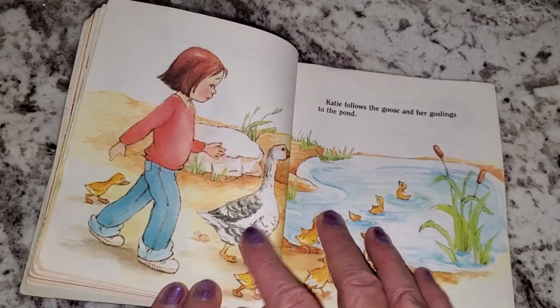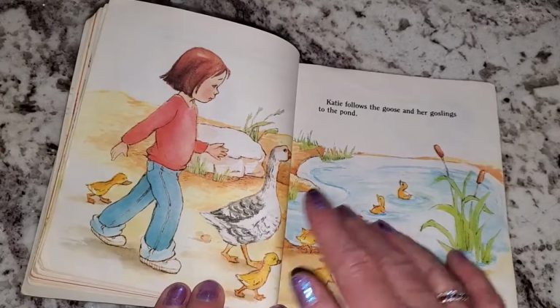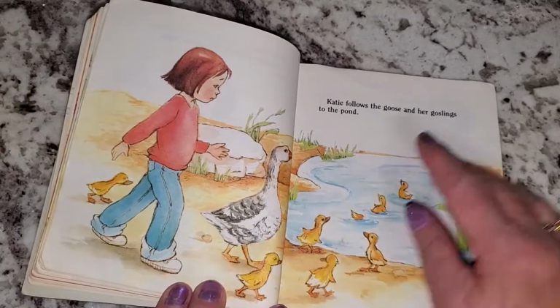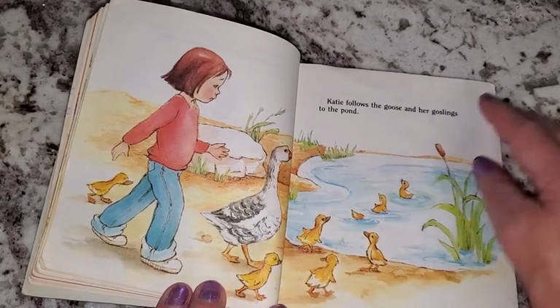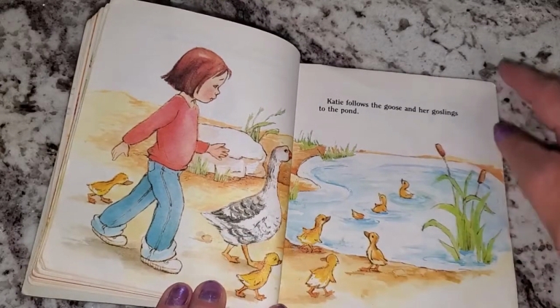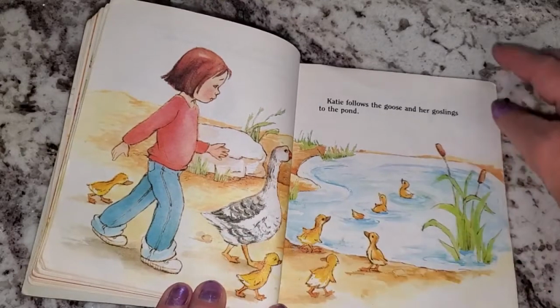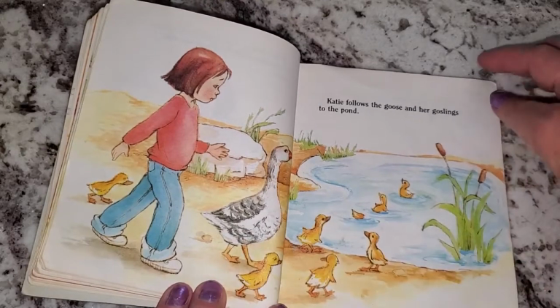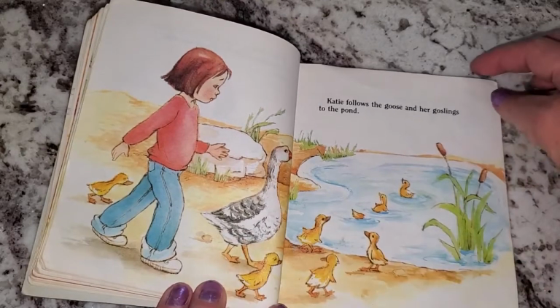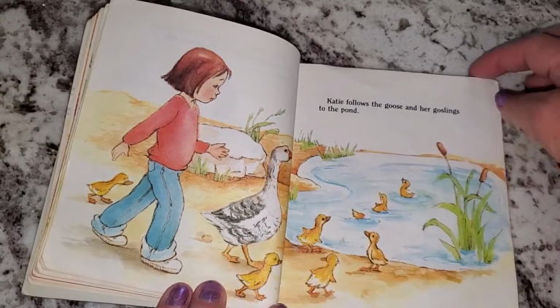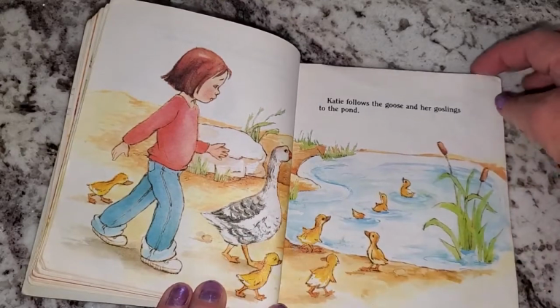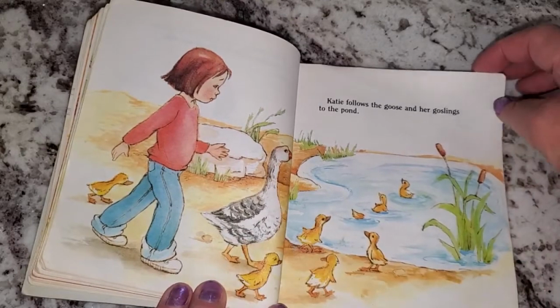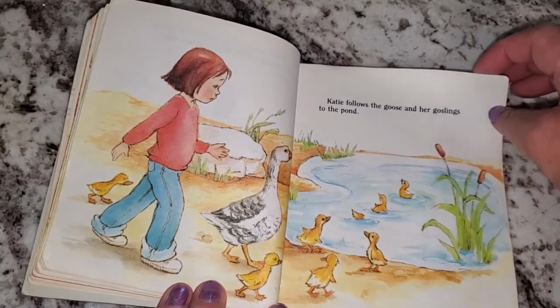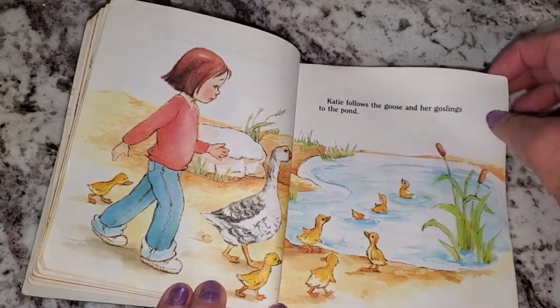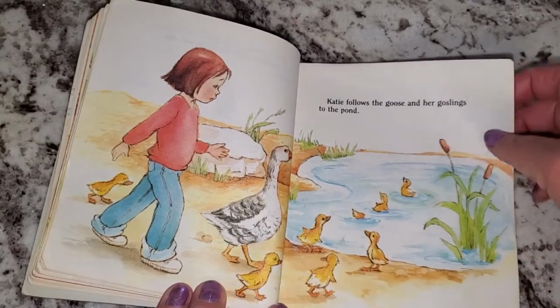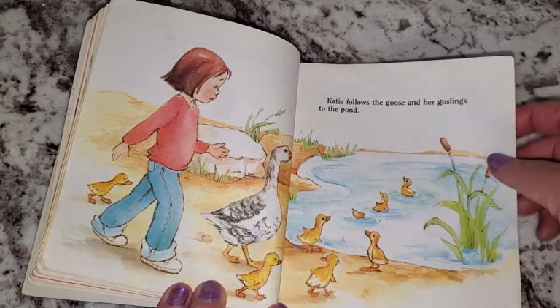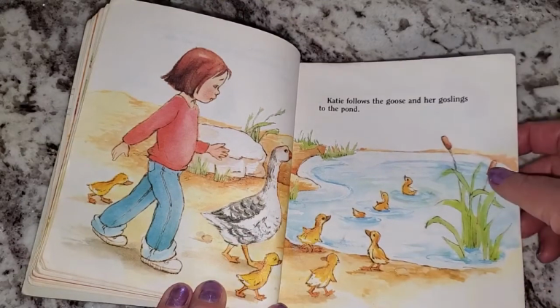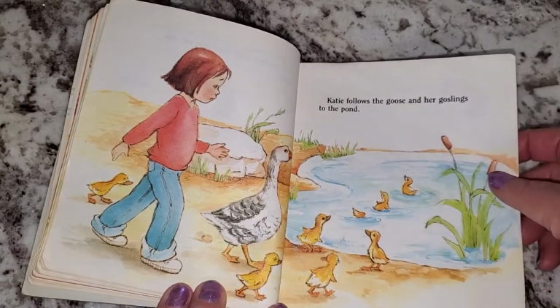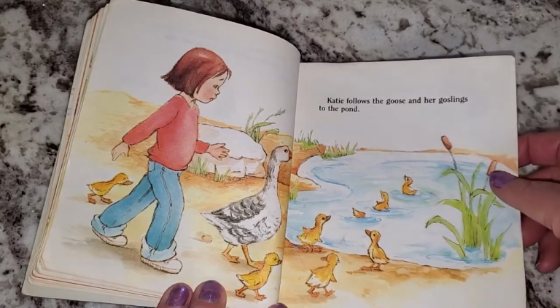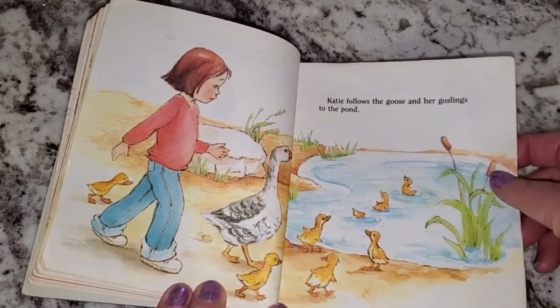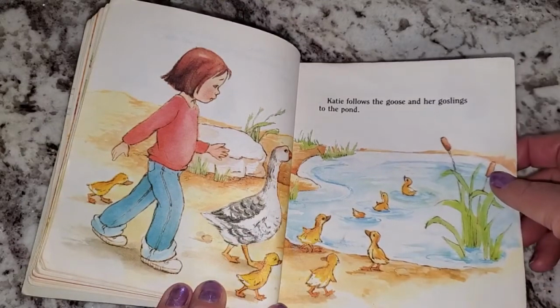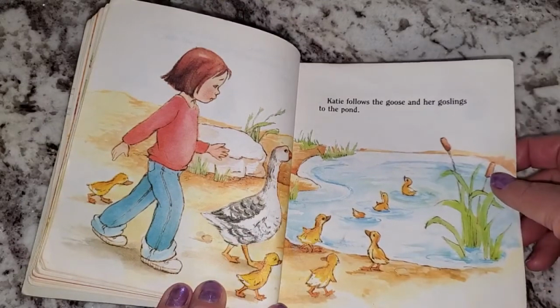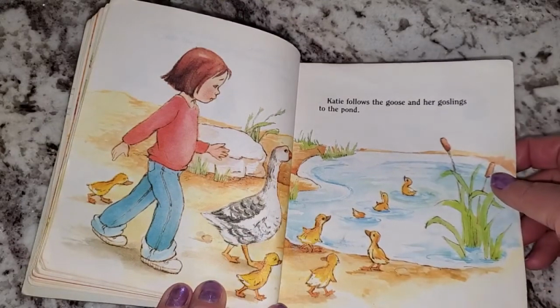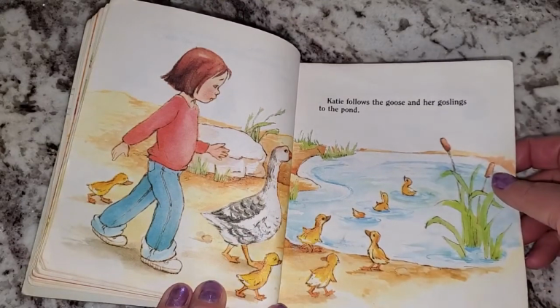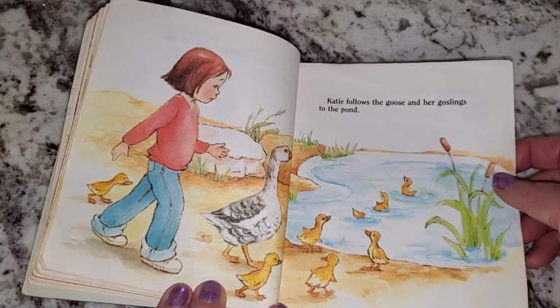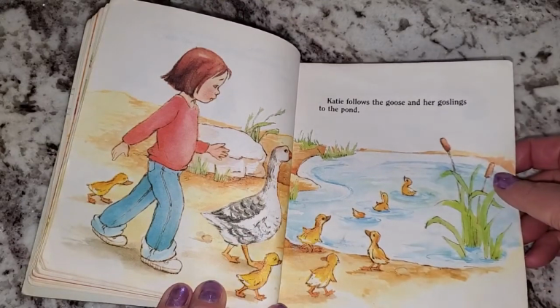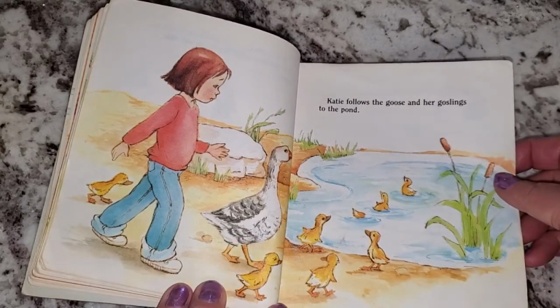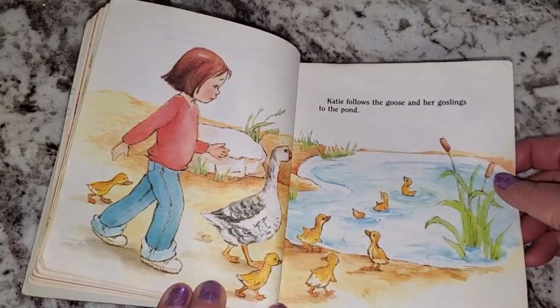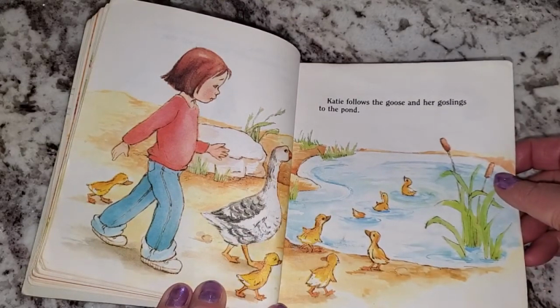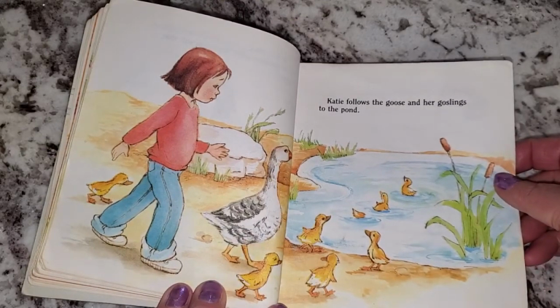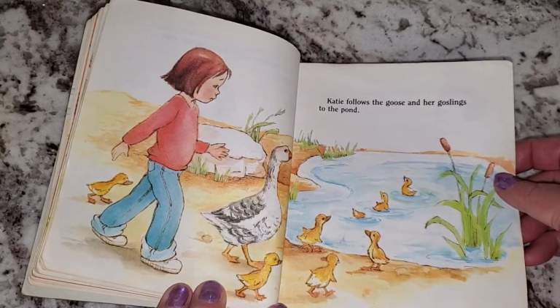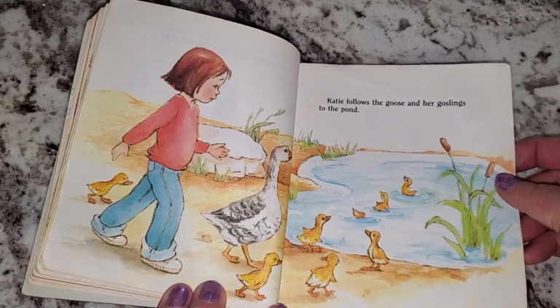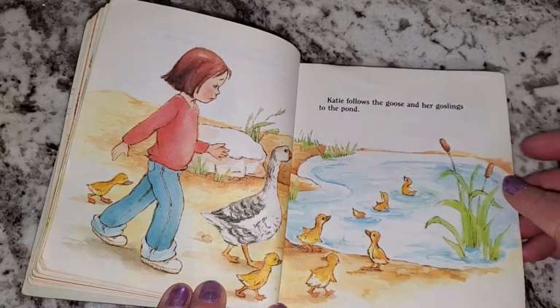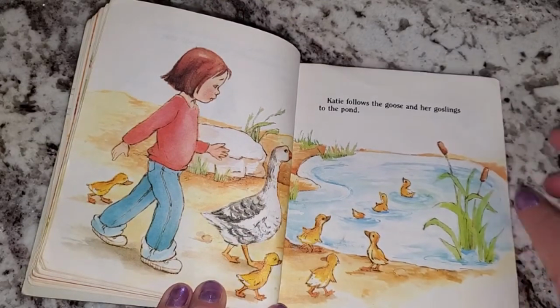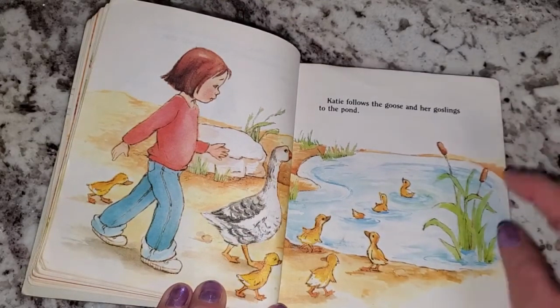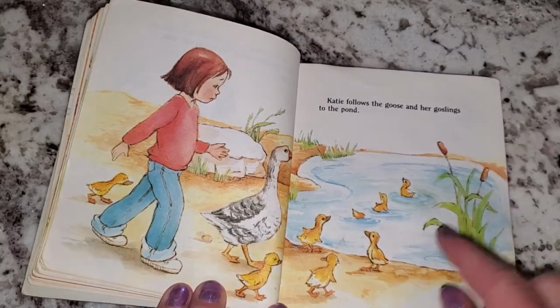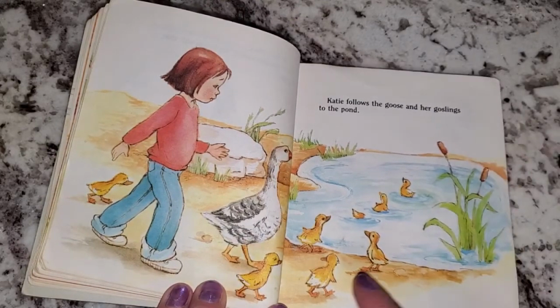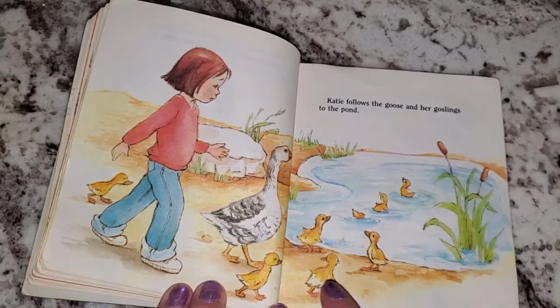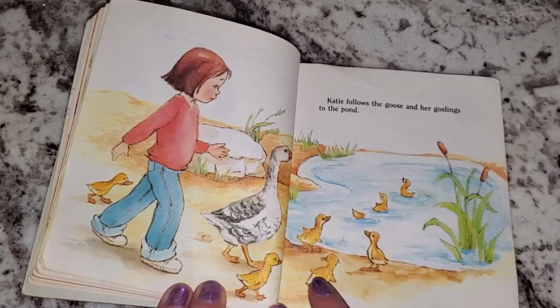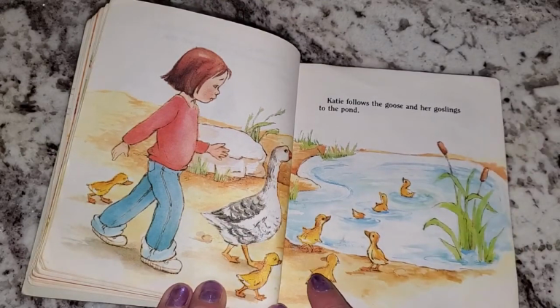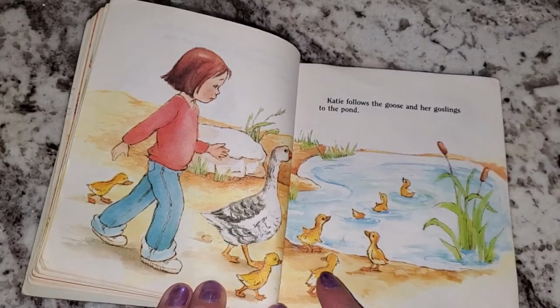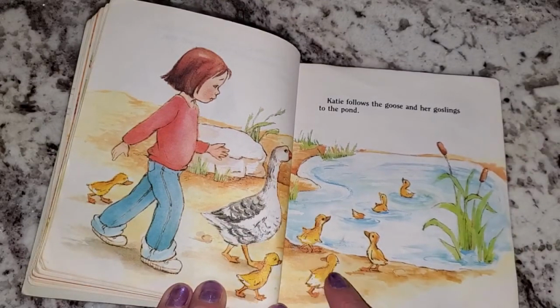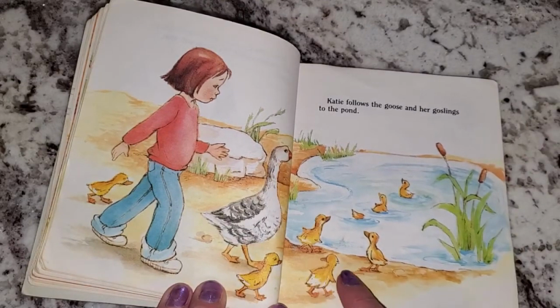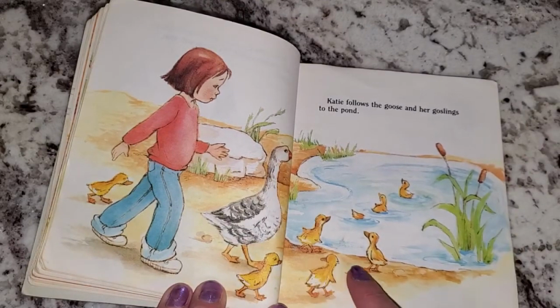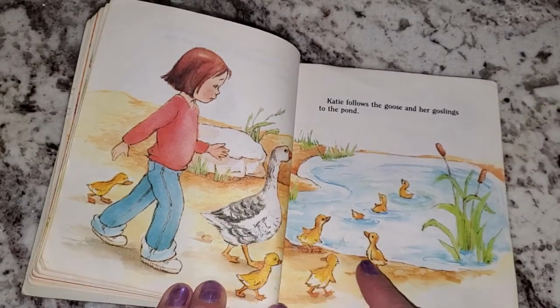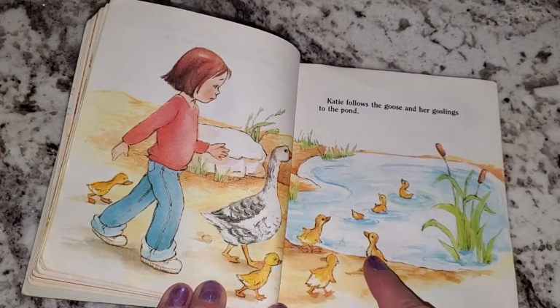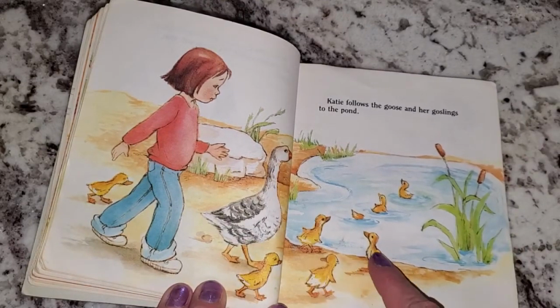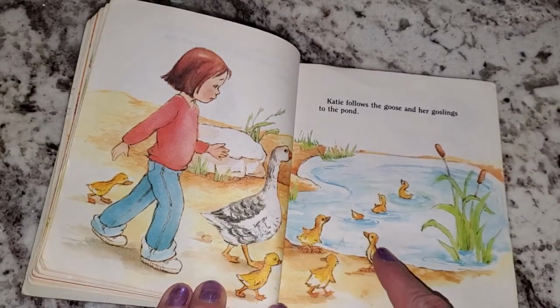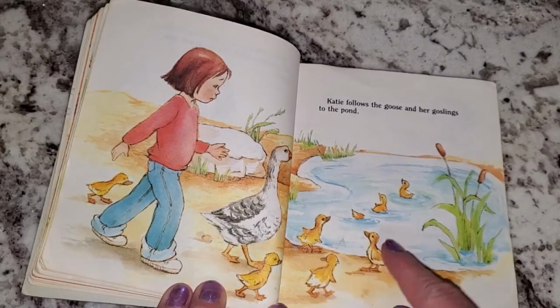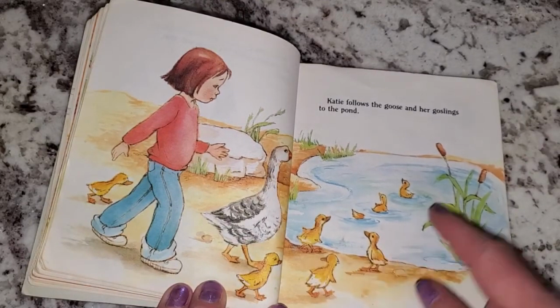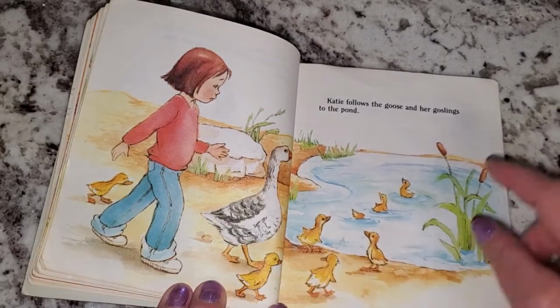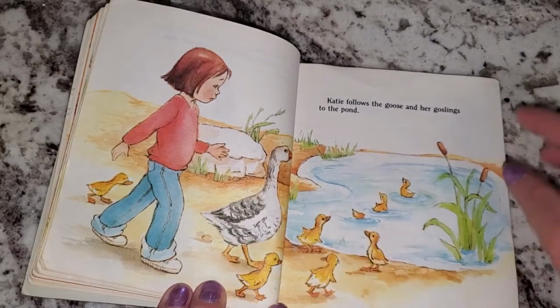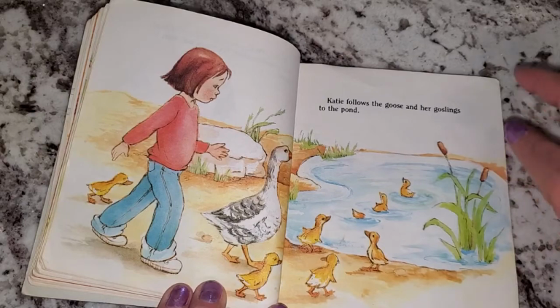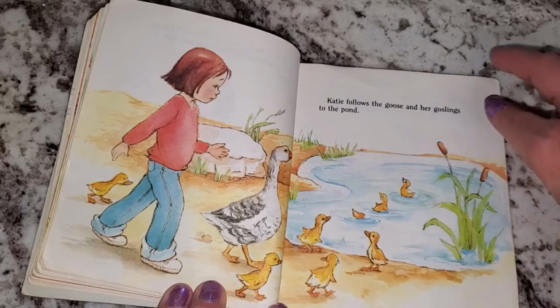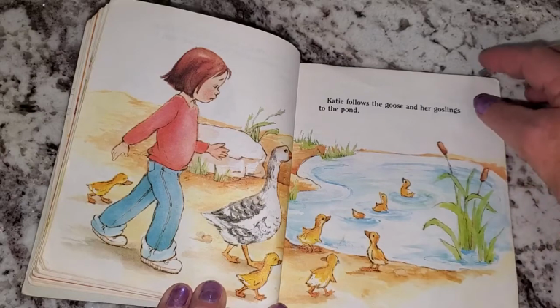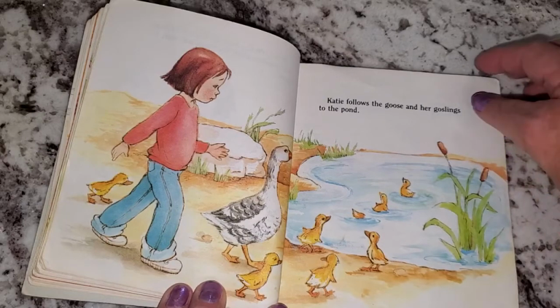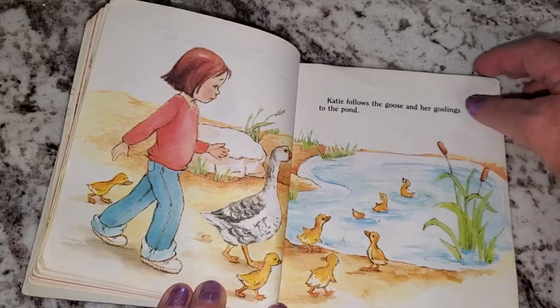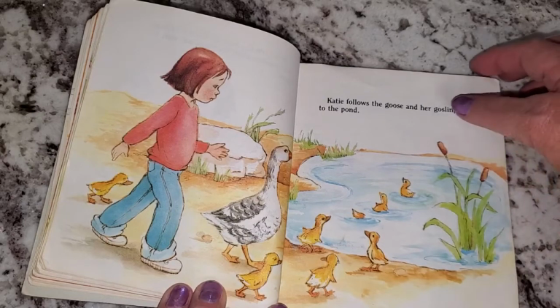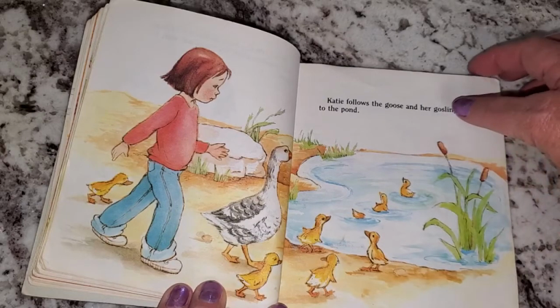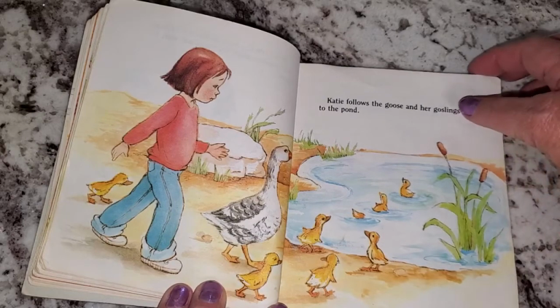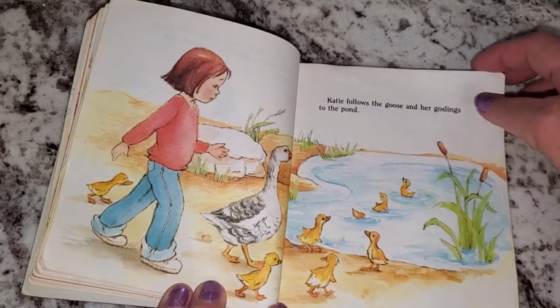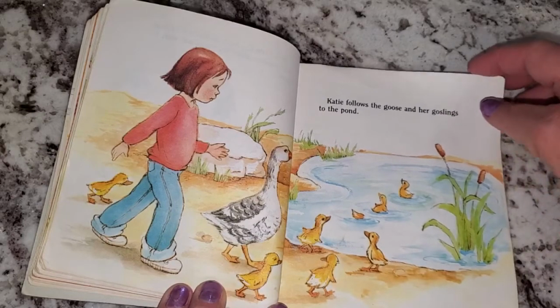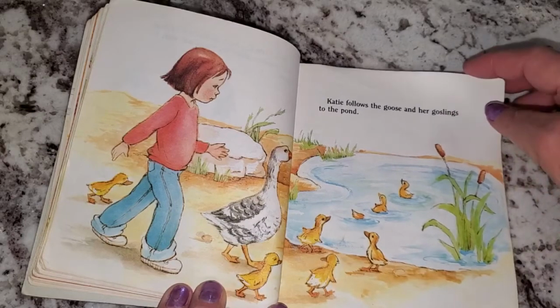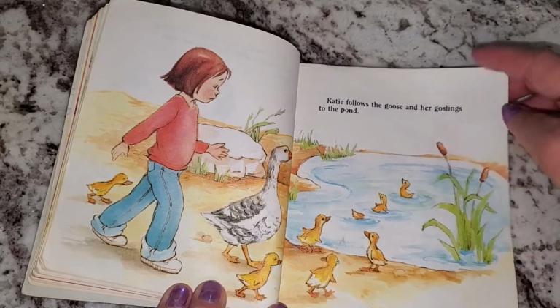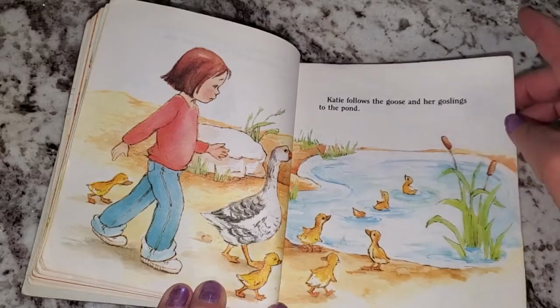Katie follows the goose and her goslings to the pond. This is a gosling, which is a baby goose.